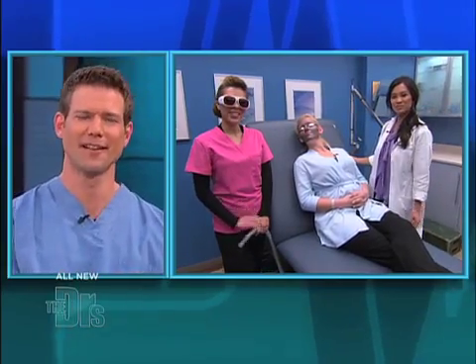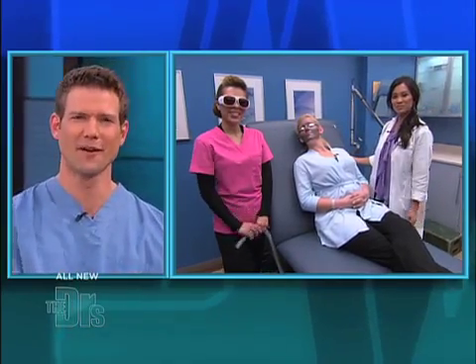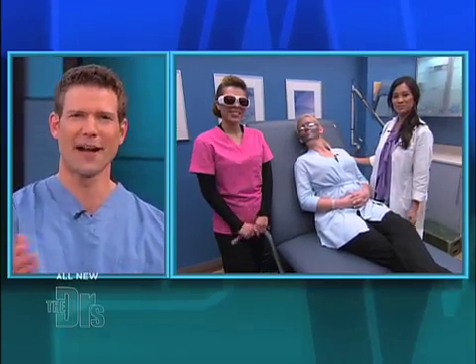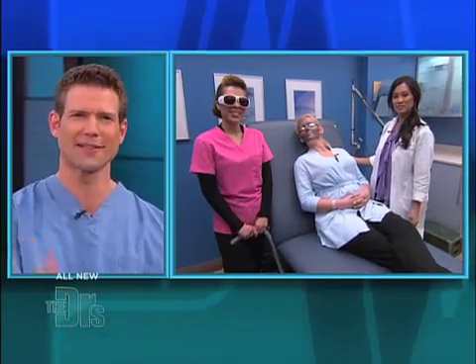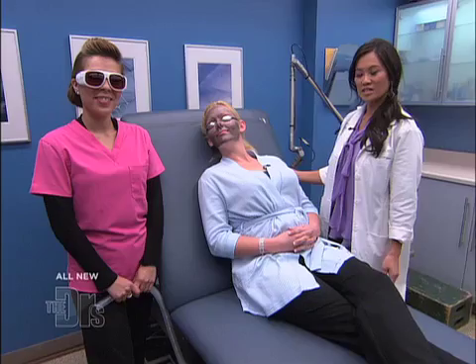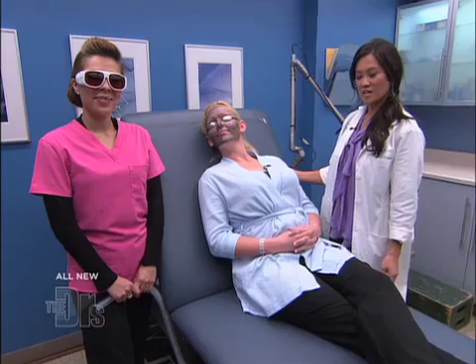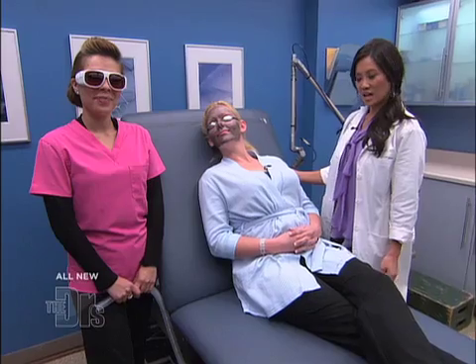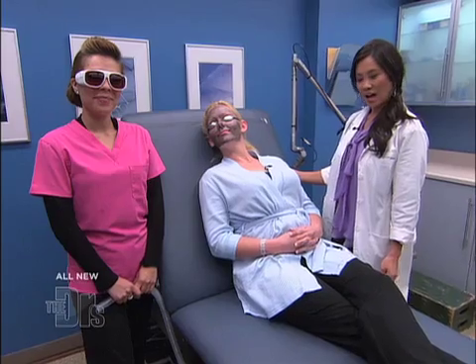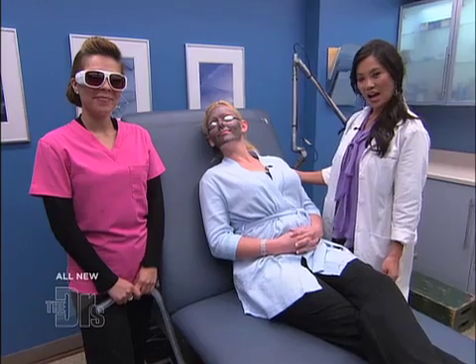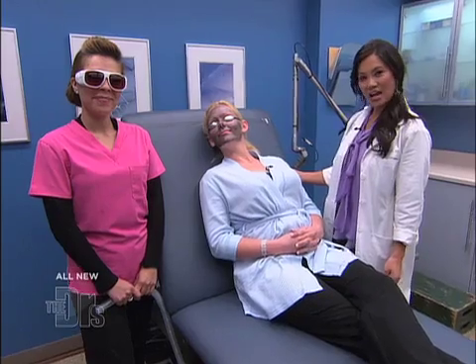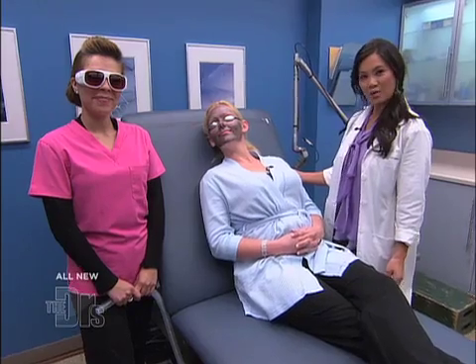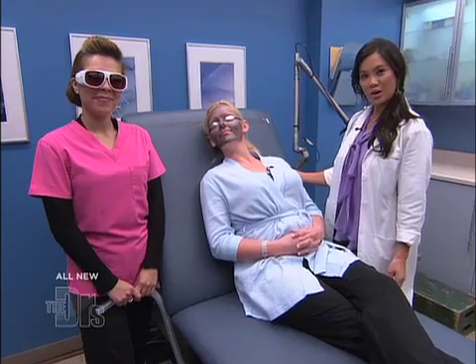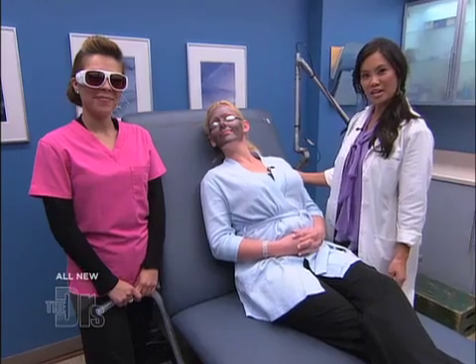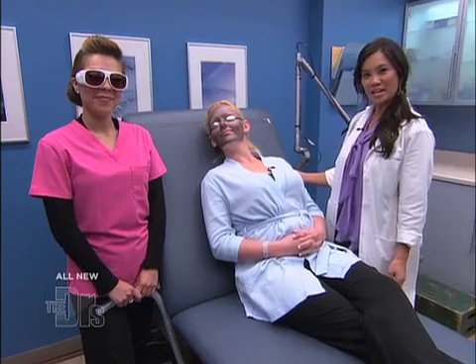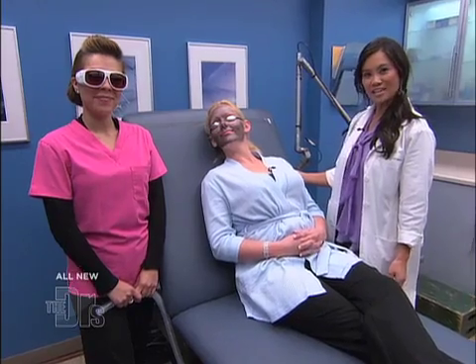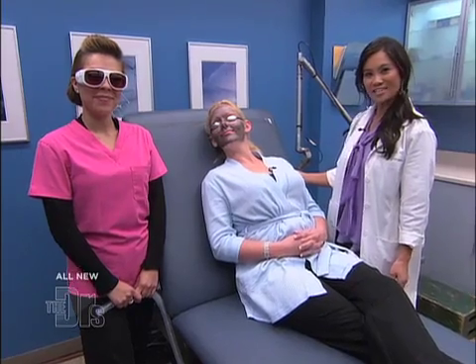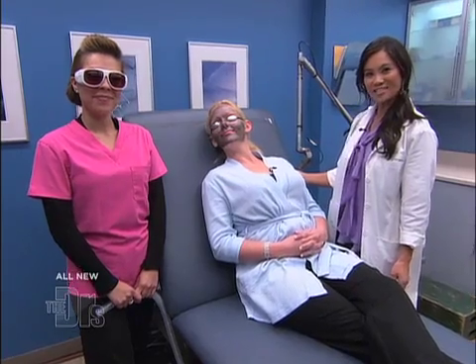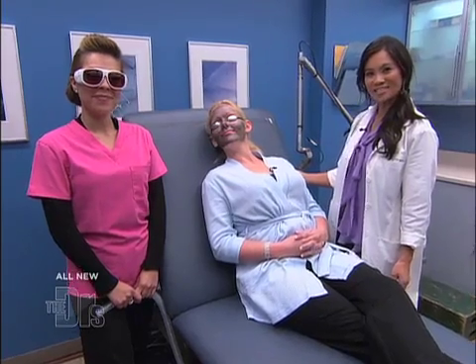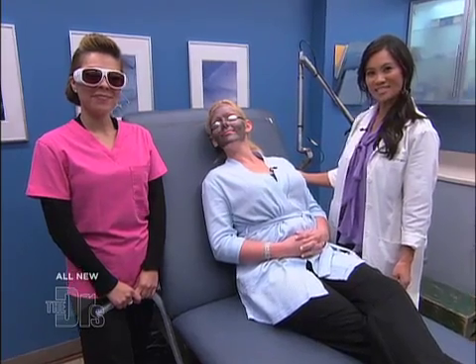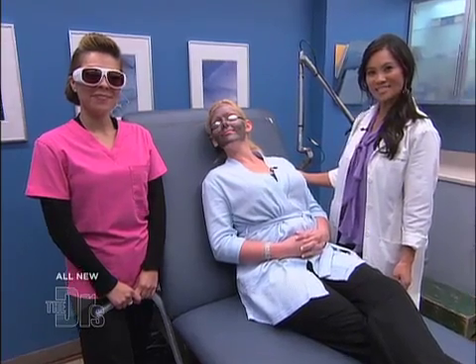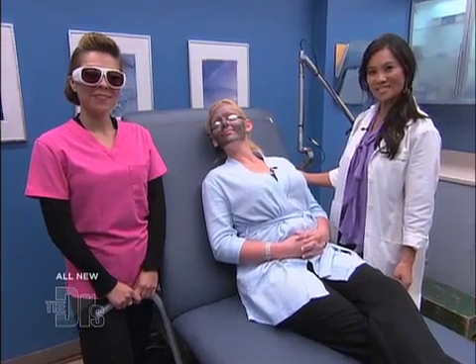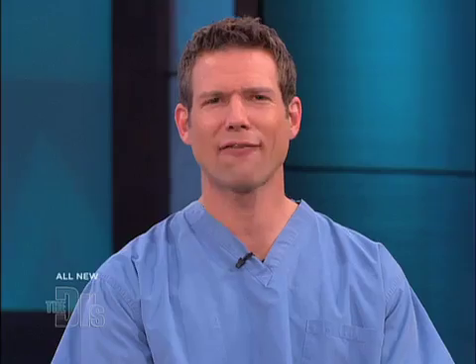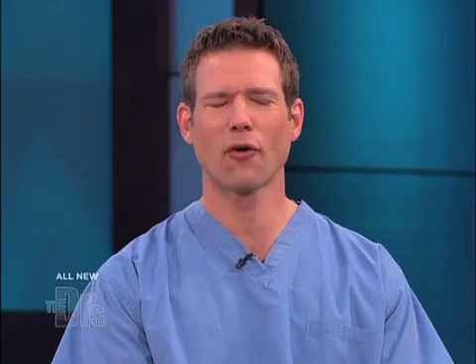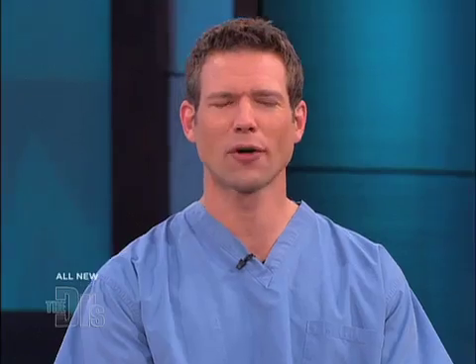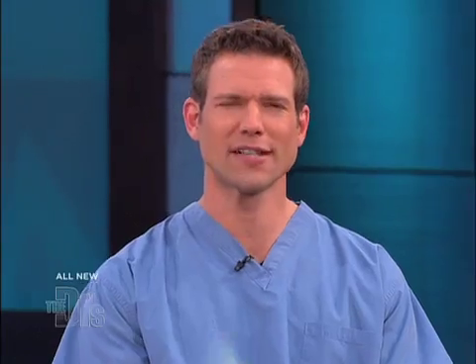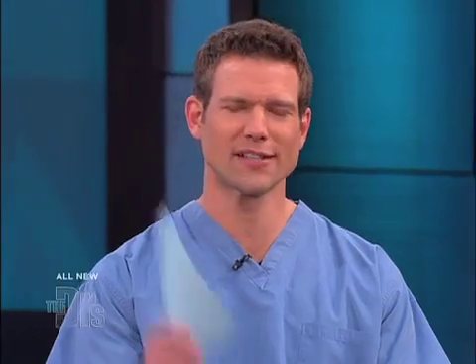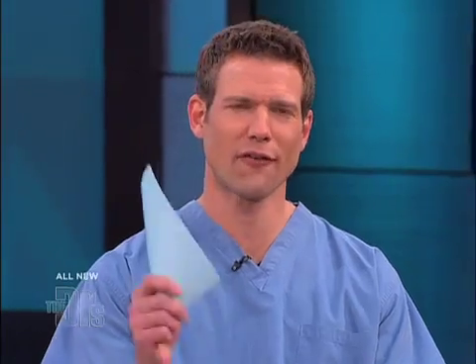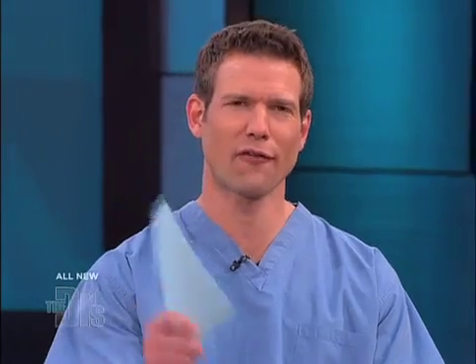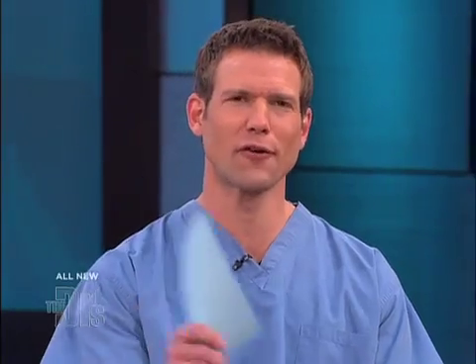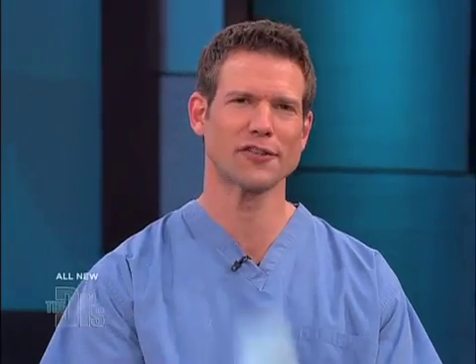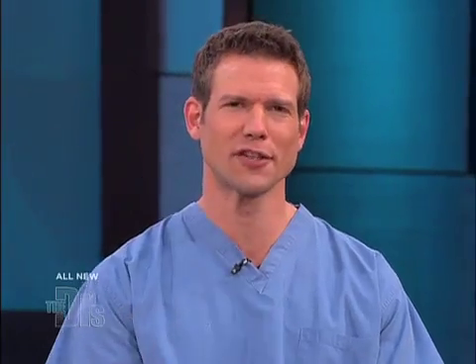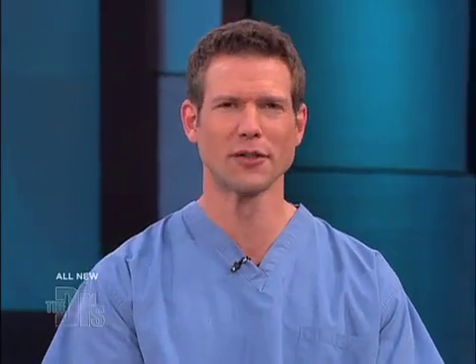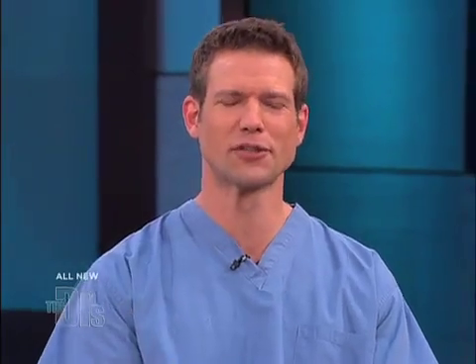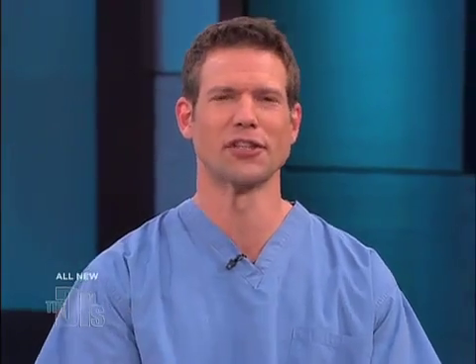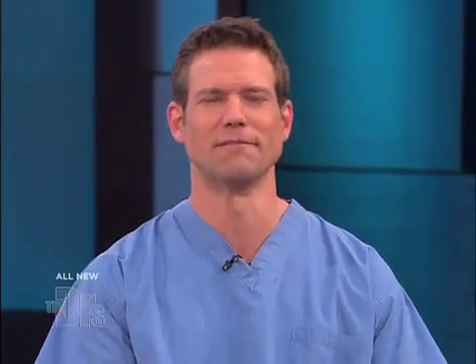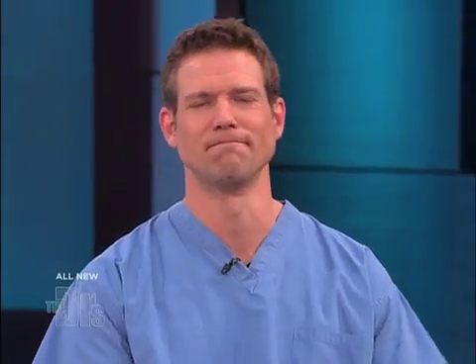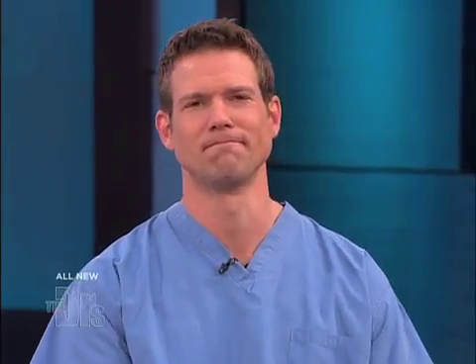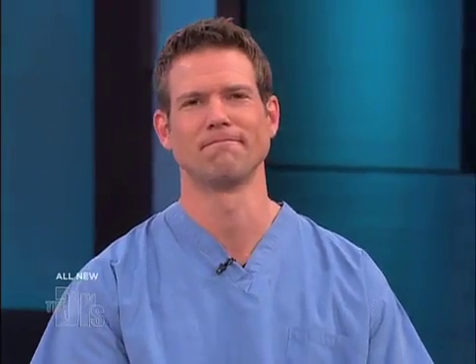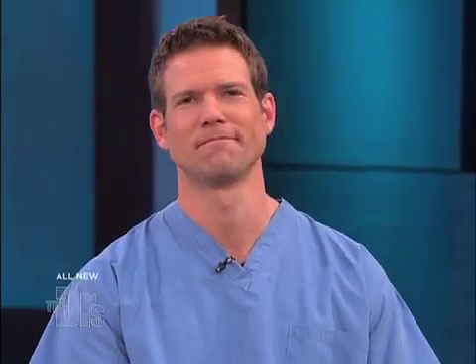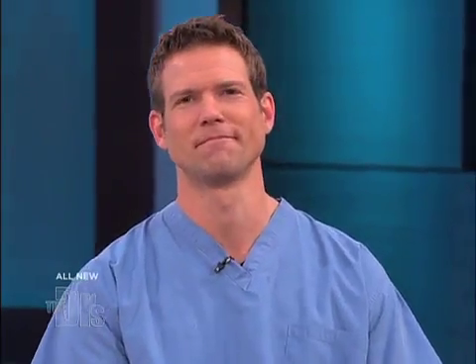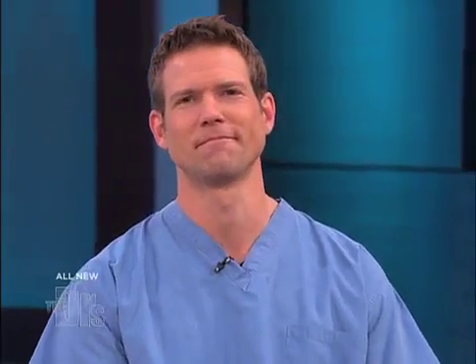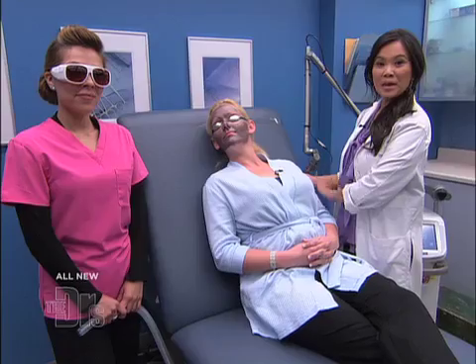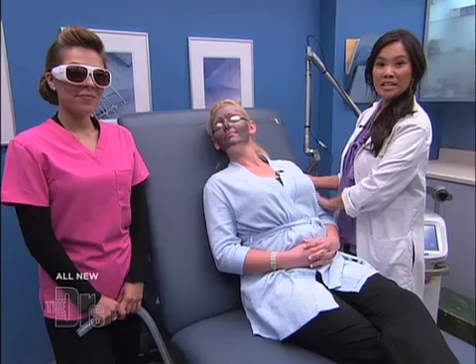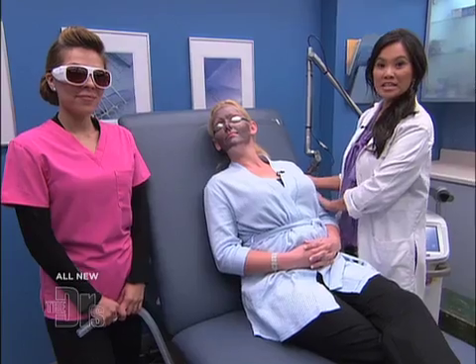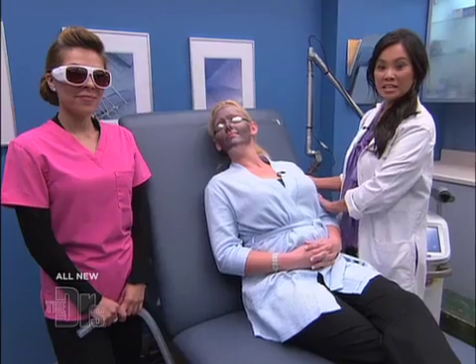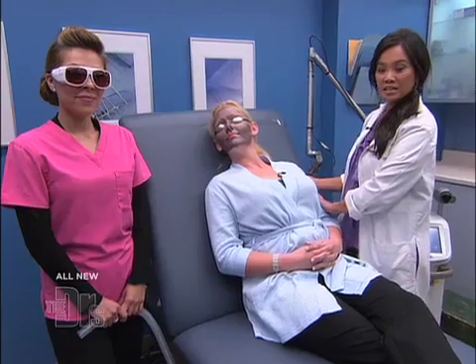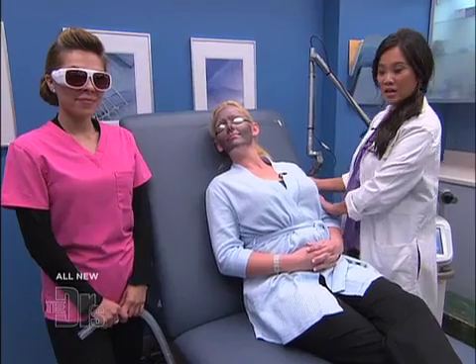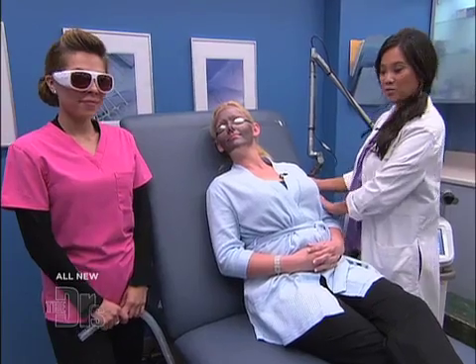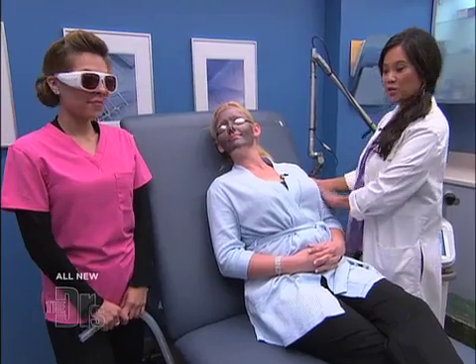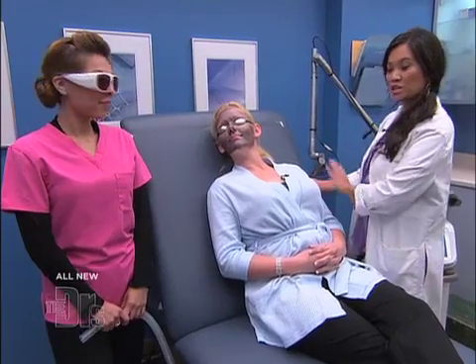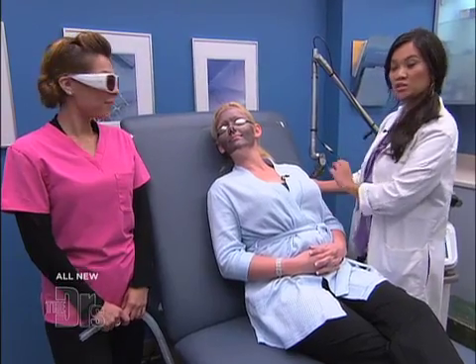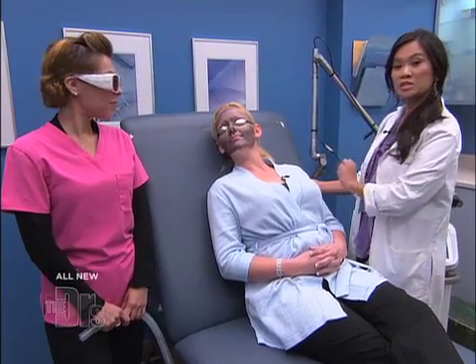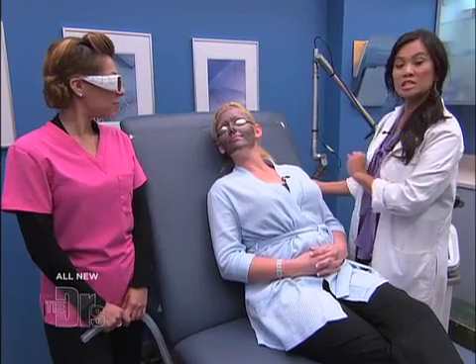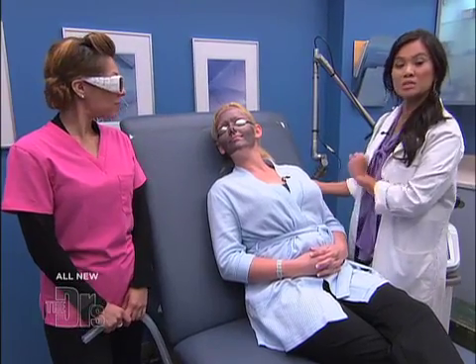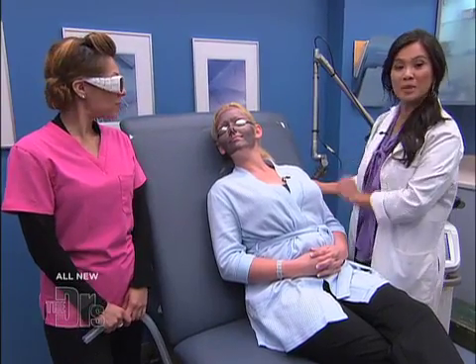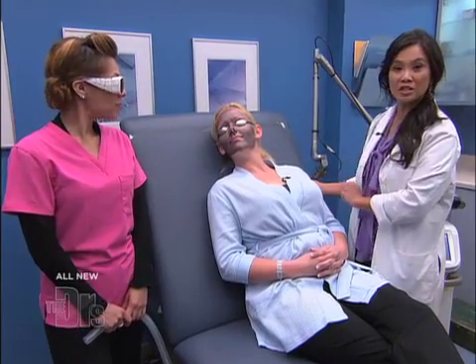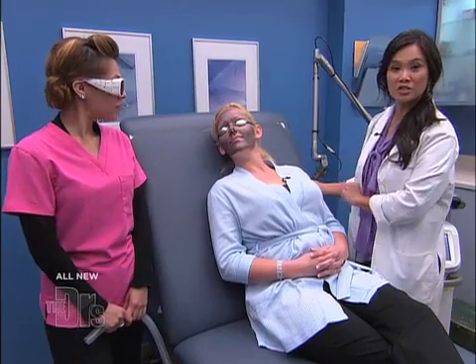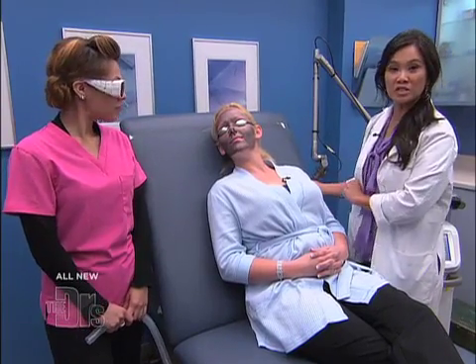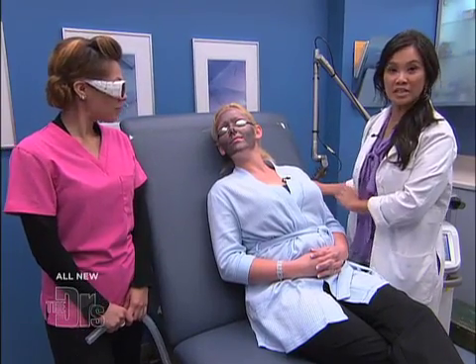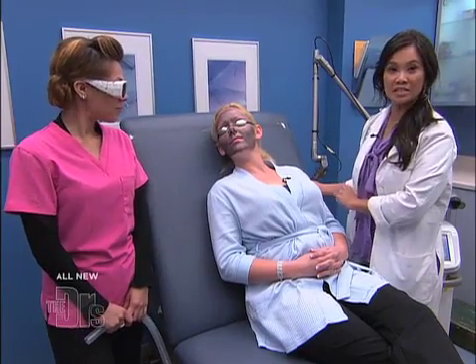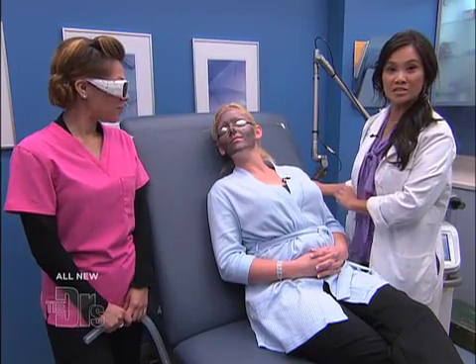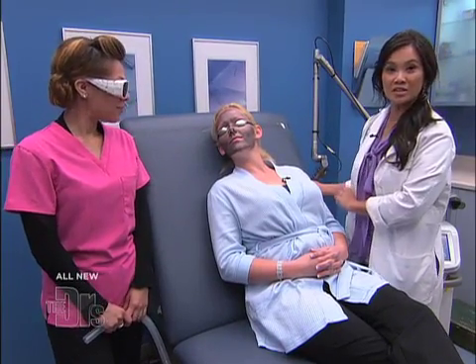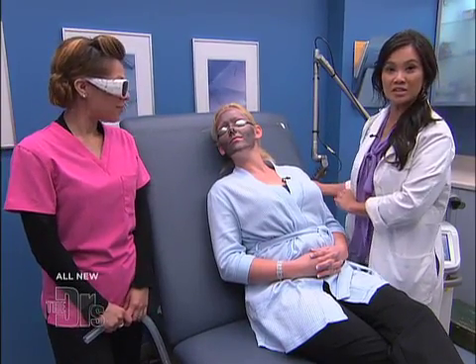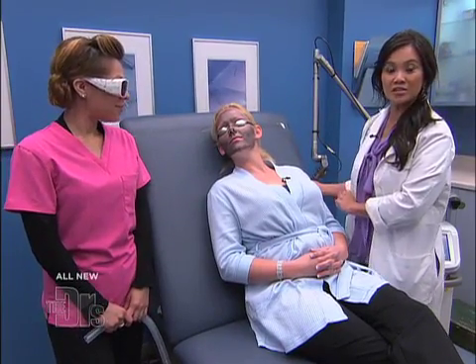Hello, Dr. Lee. Hi, how are ya? So what do you have for us as our first solution? Well, I have Amanda here, and we're going to use a spectral laser on her.